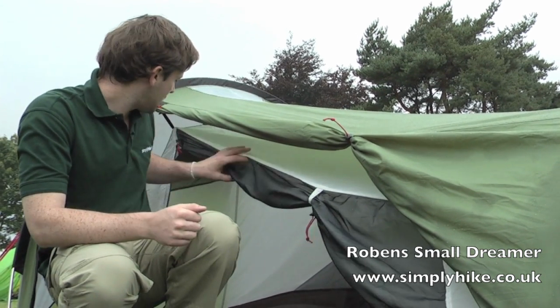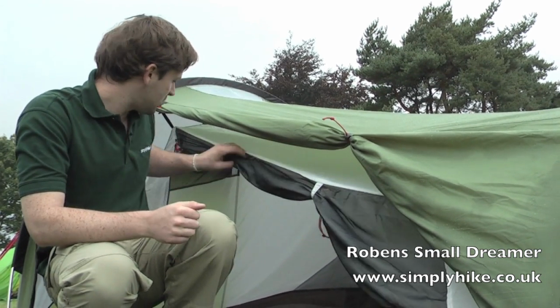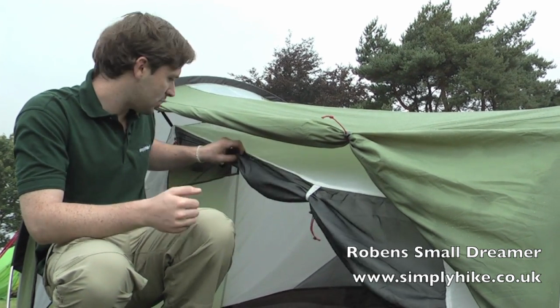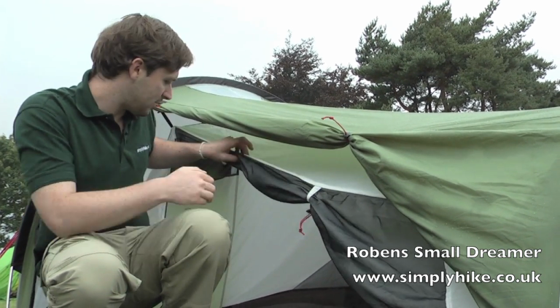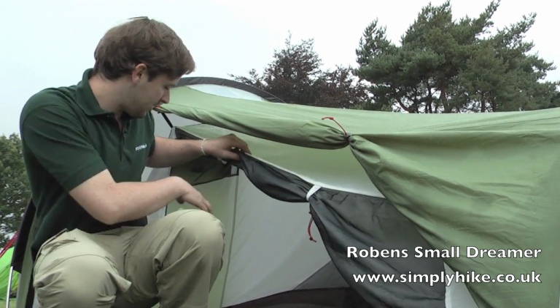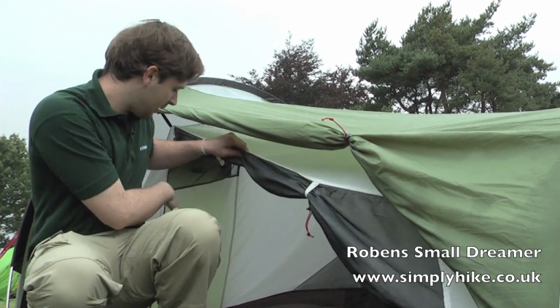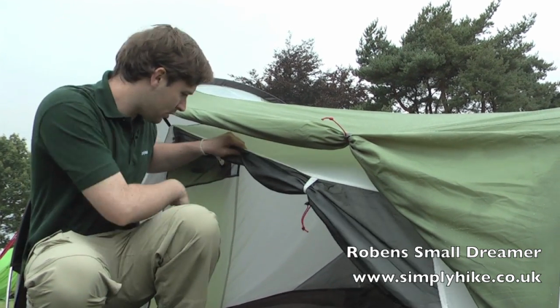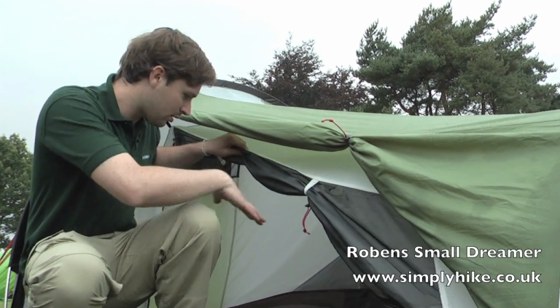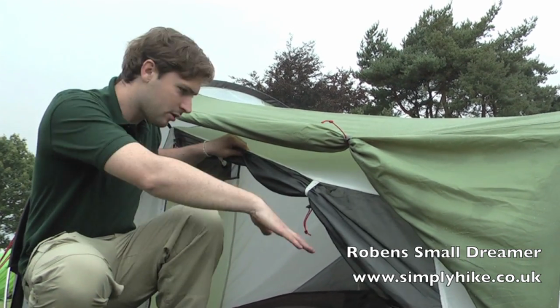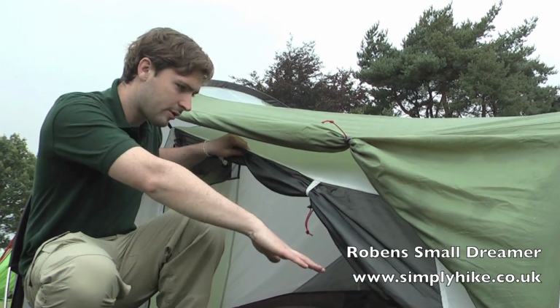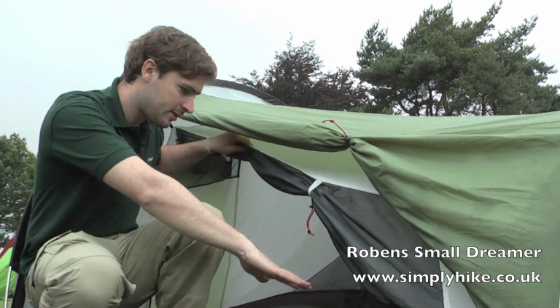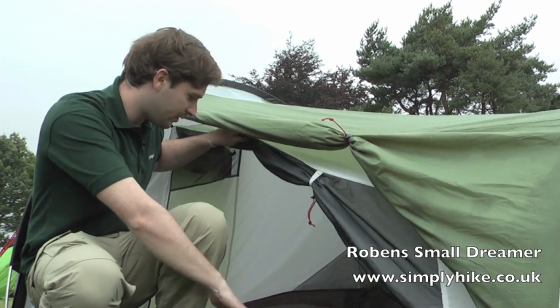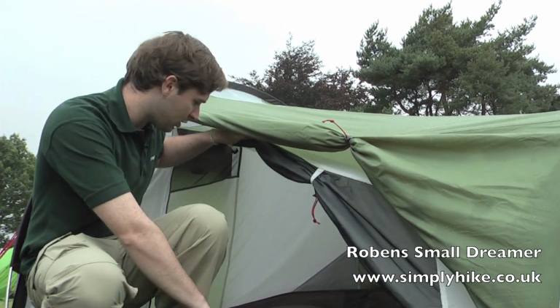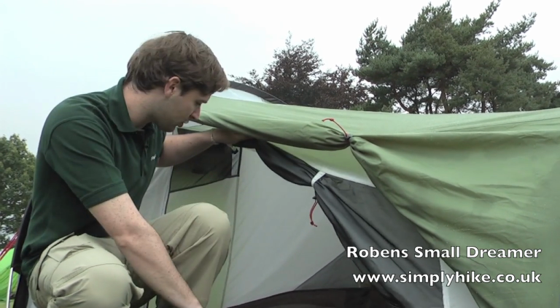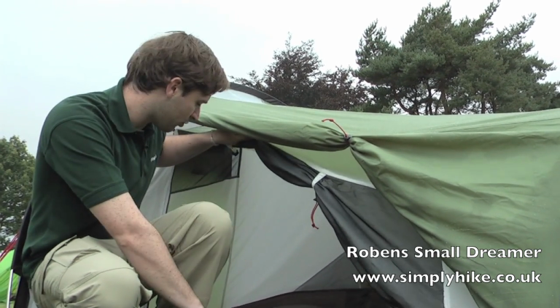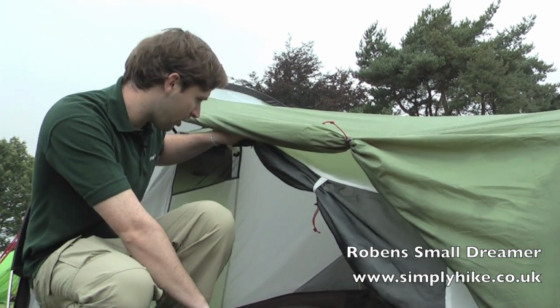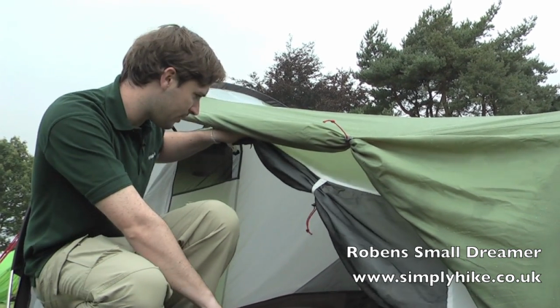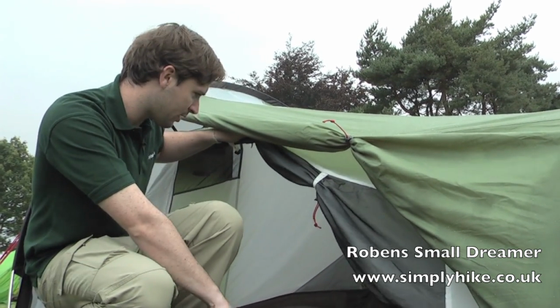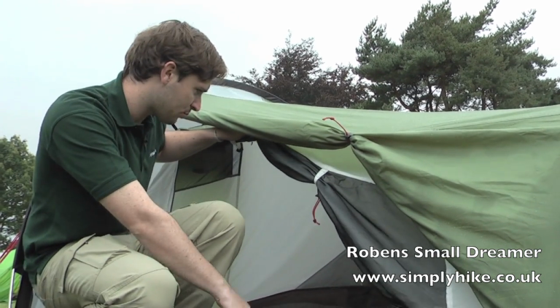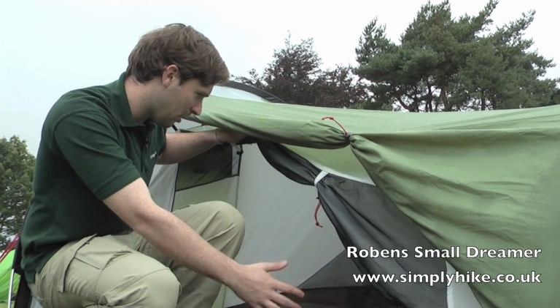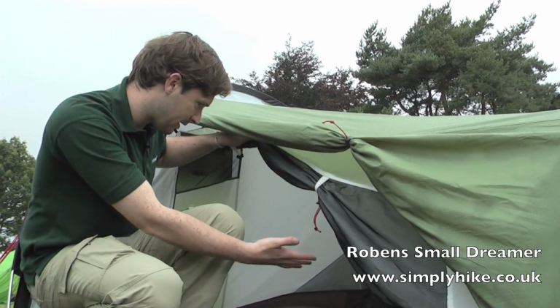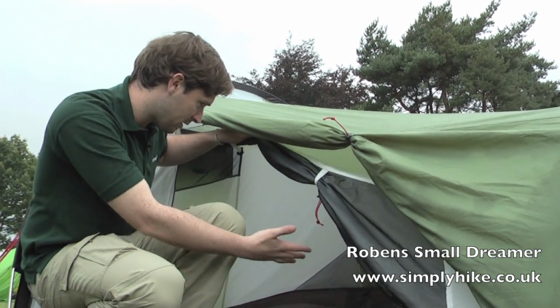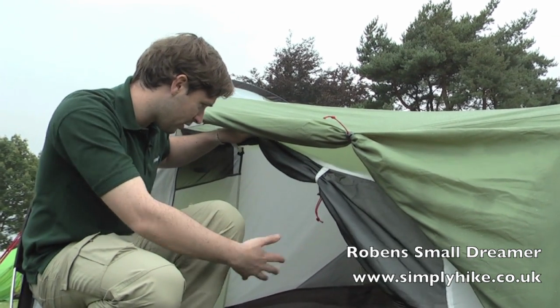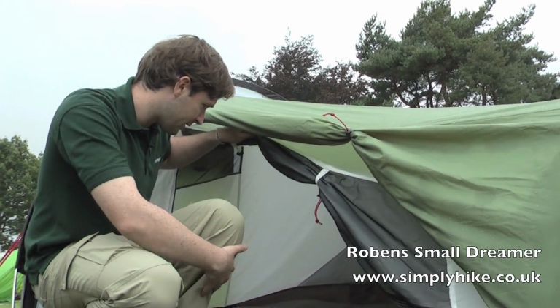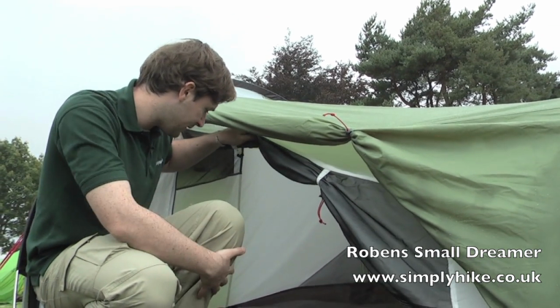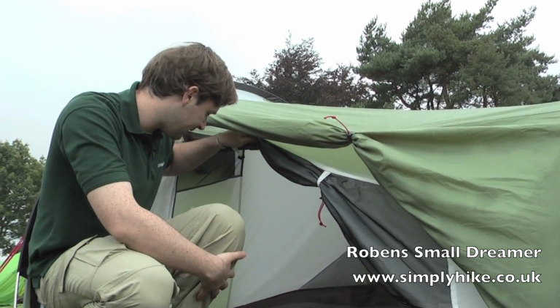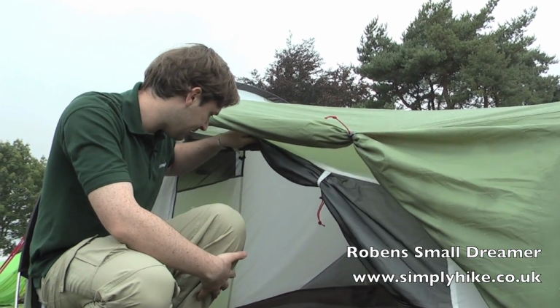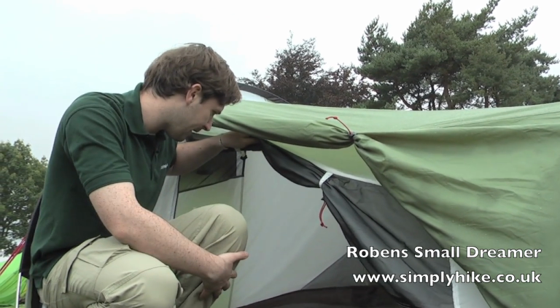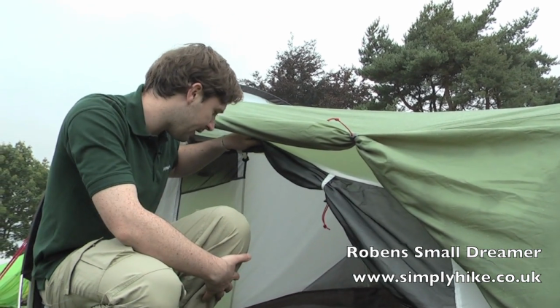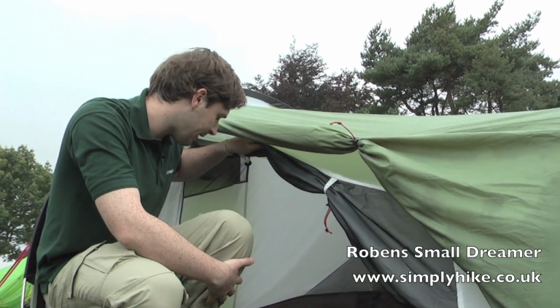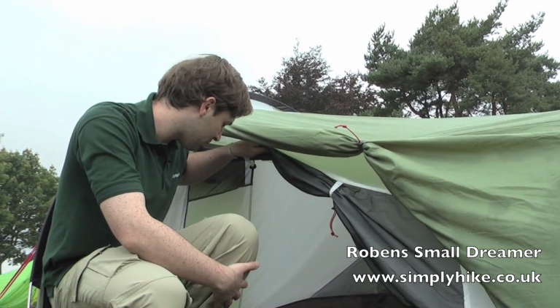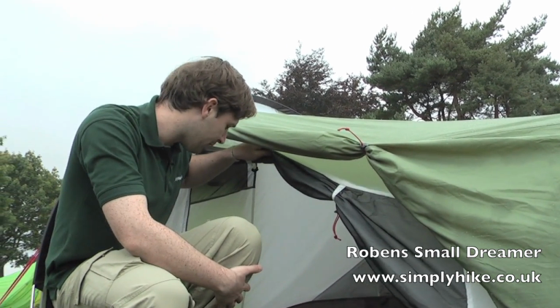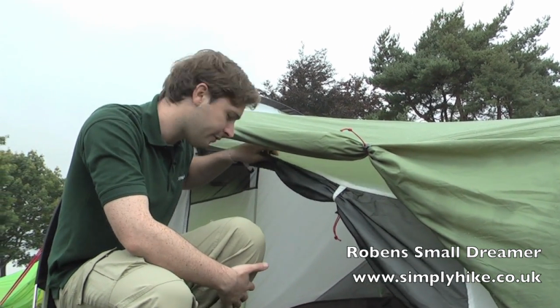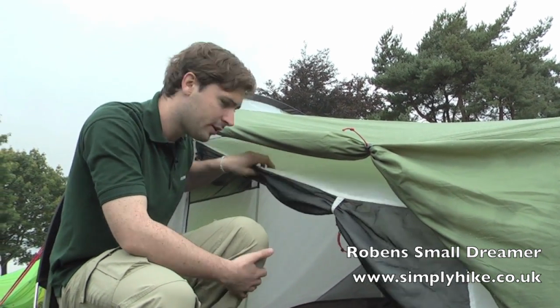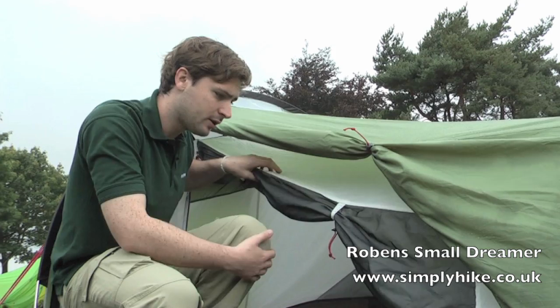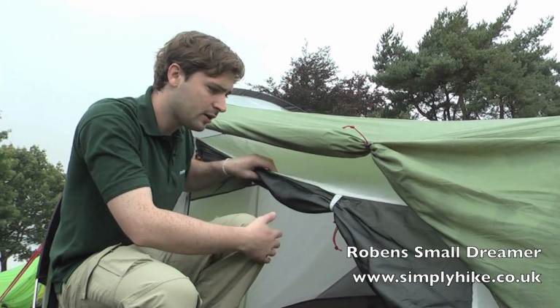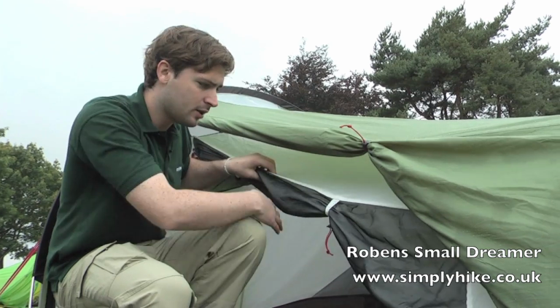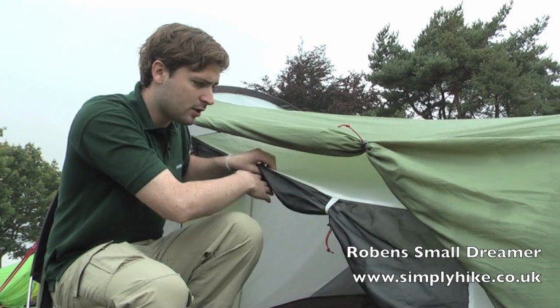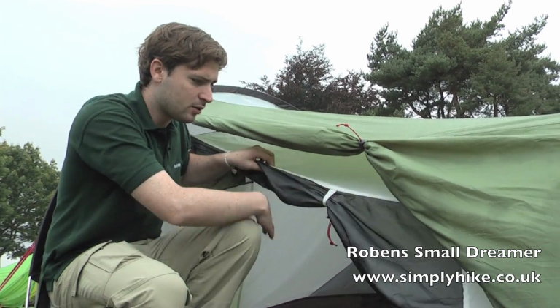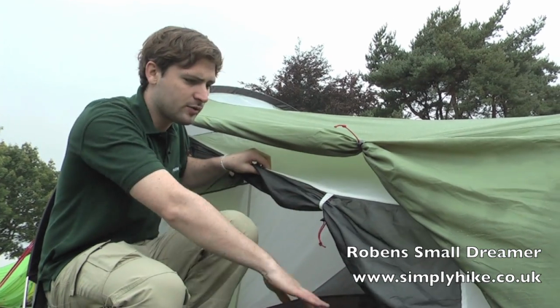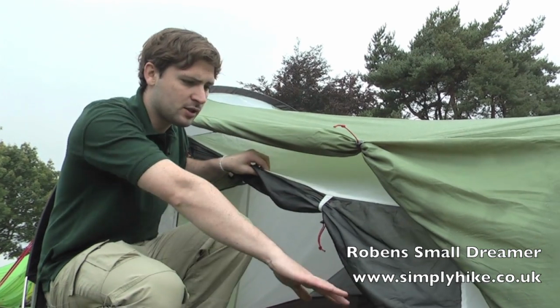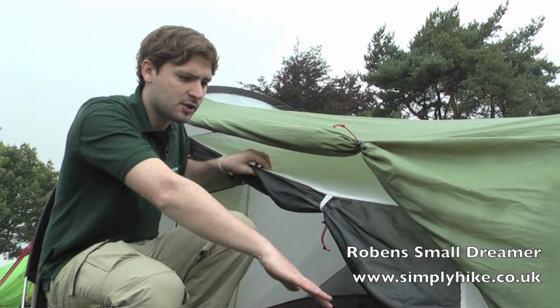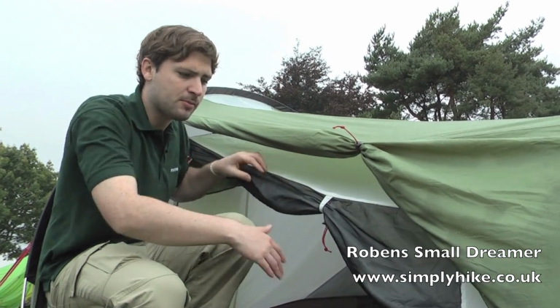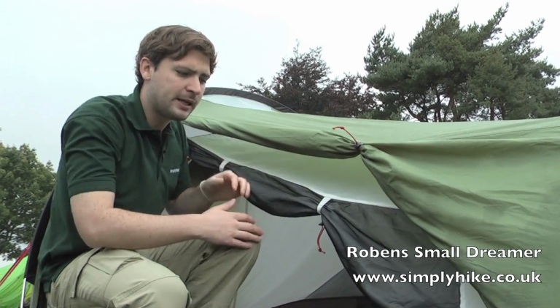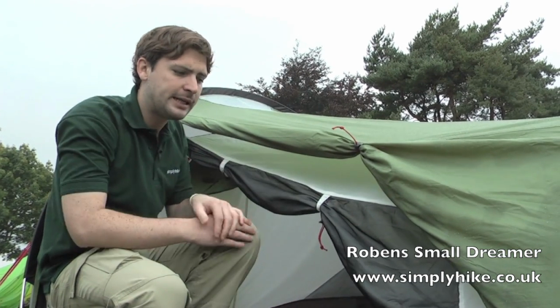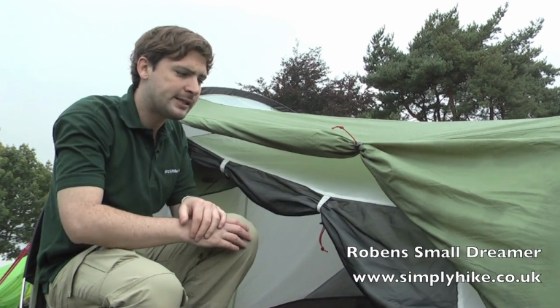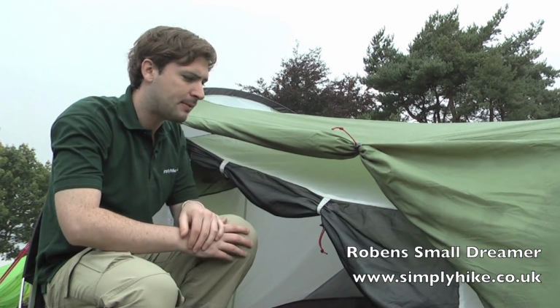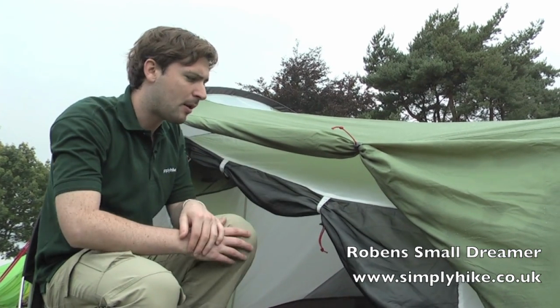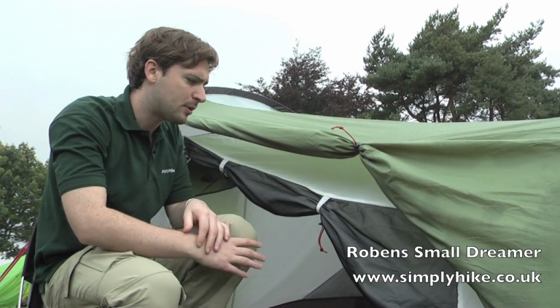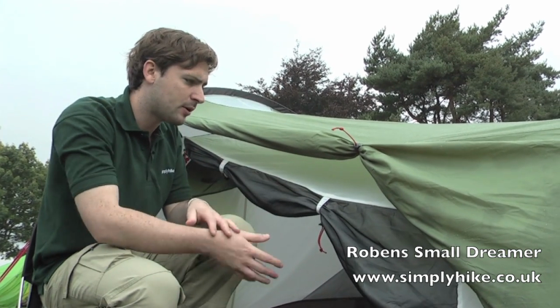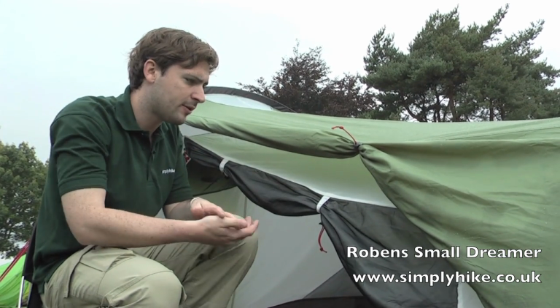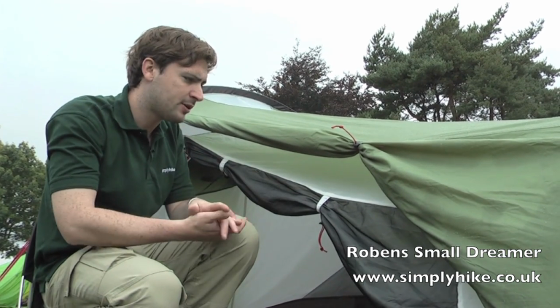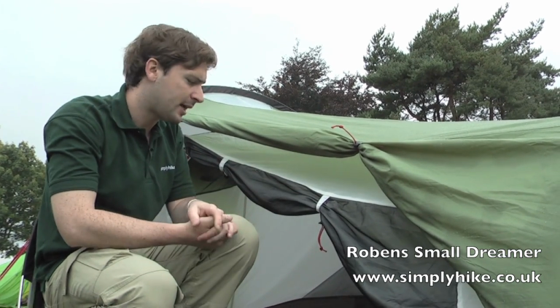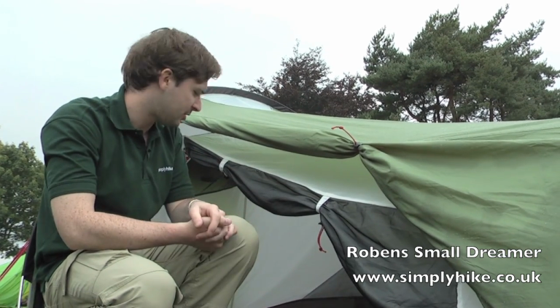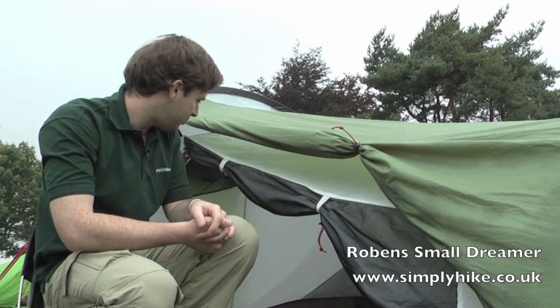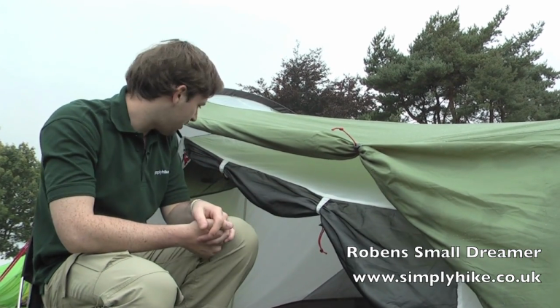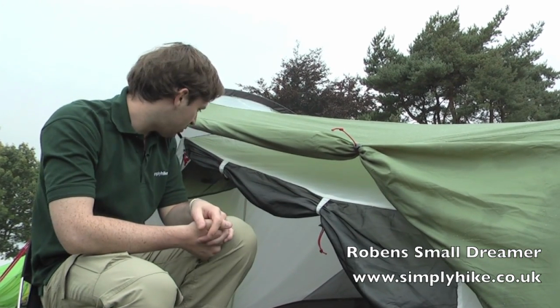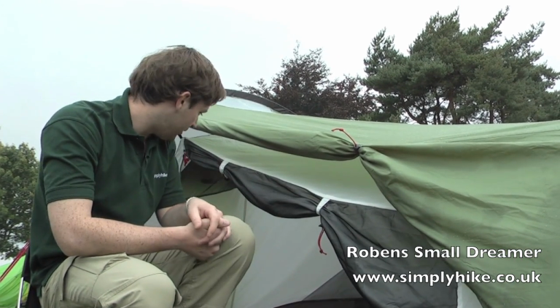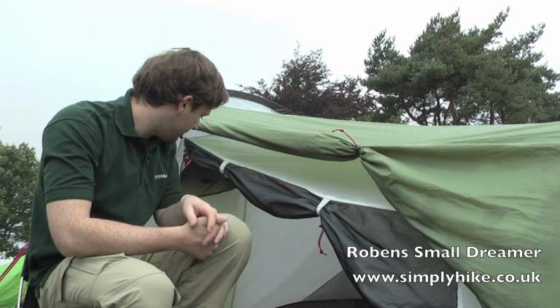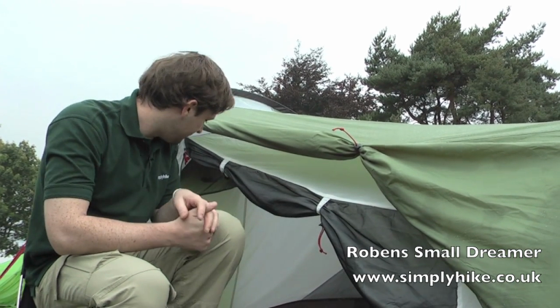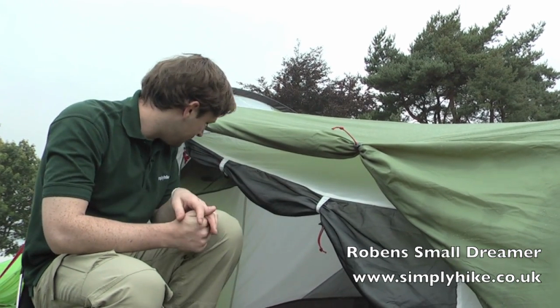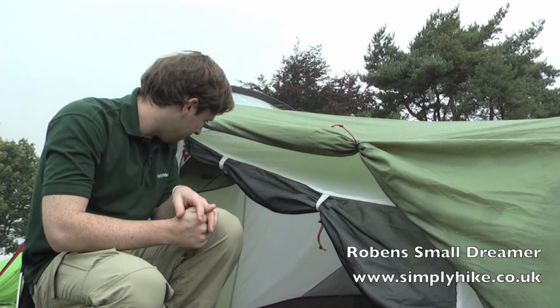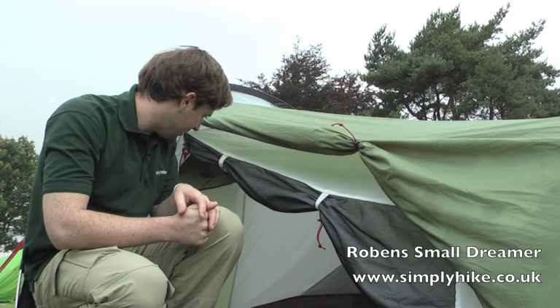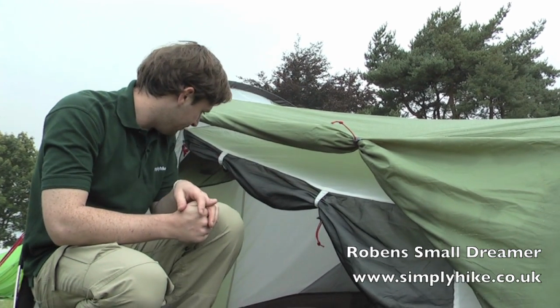As you can see, there's a relatively large door opening, which makes it nice and easy to get in and out of. It does completely zip up as well, giving you that extra bit of privacy if you need it.